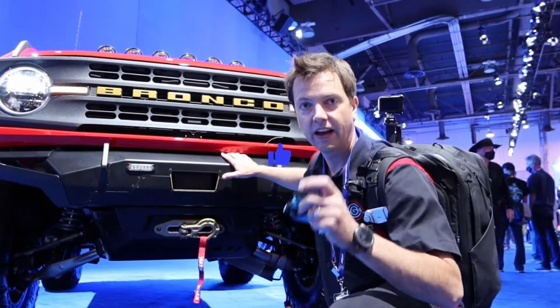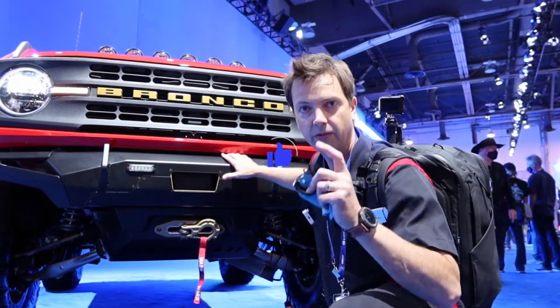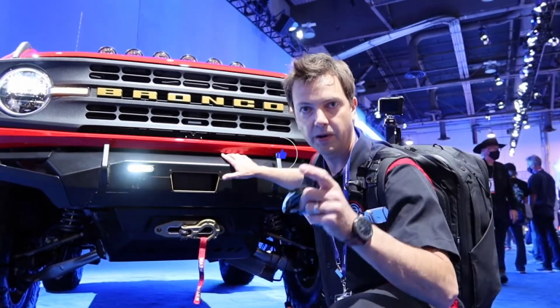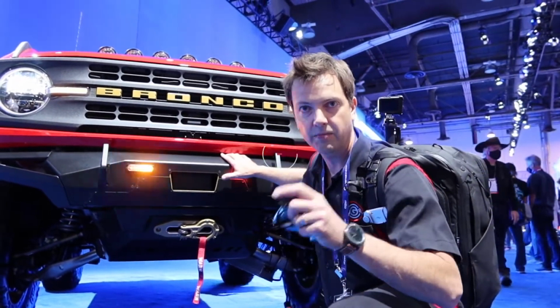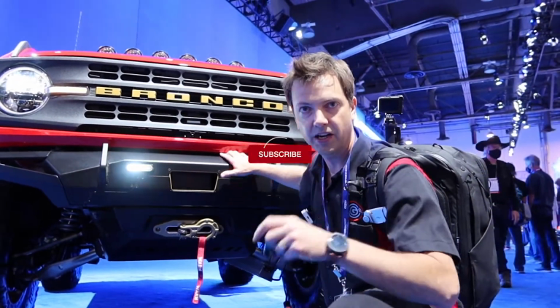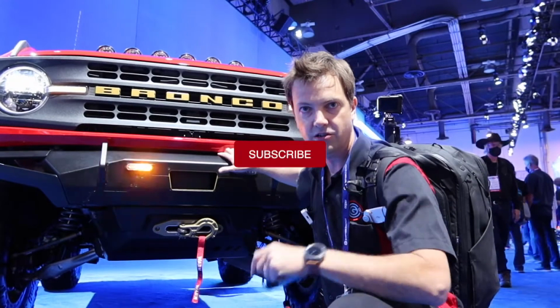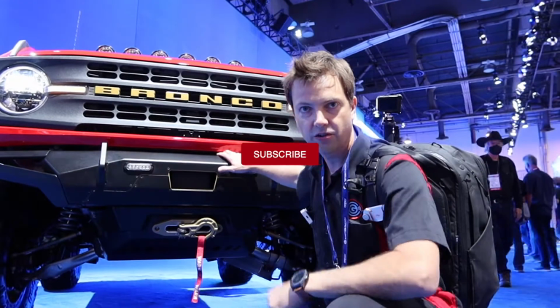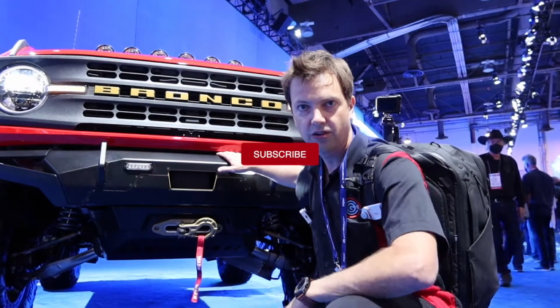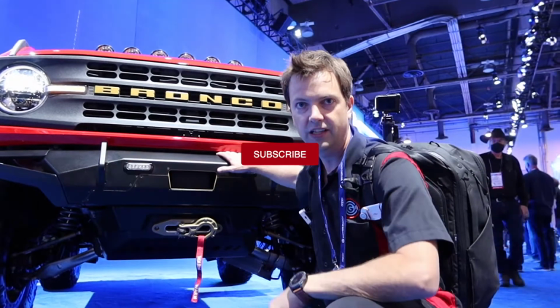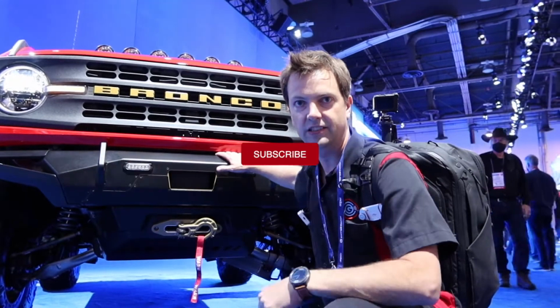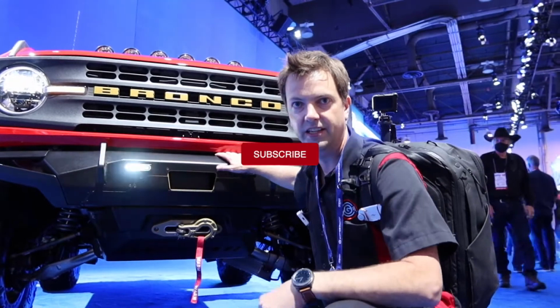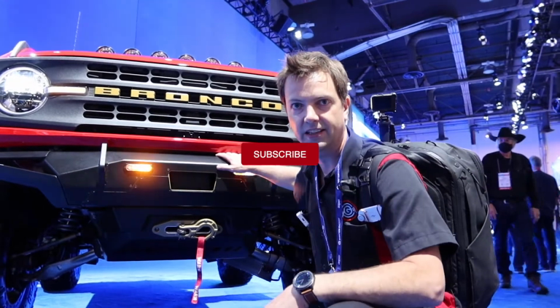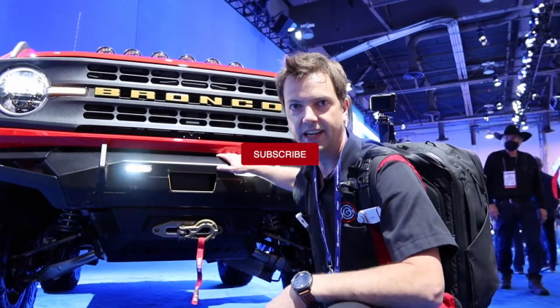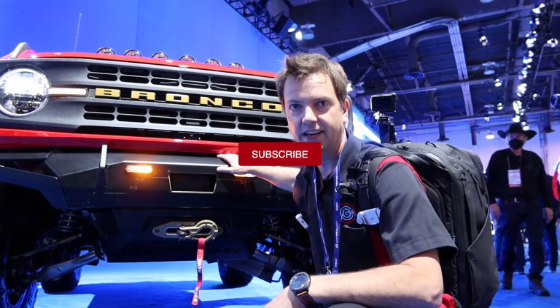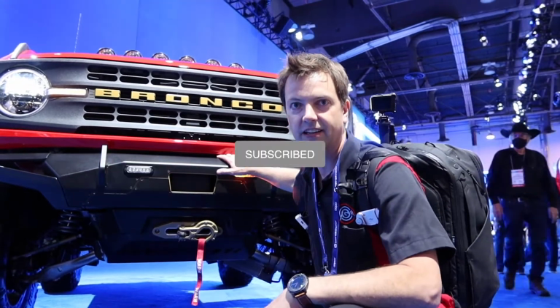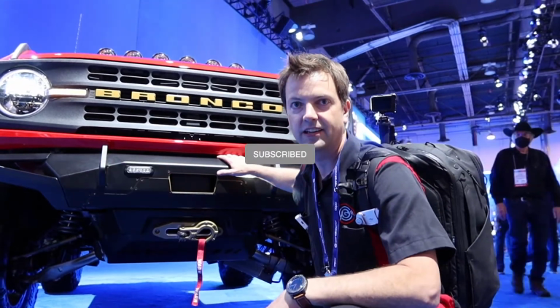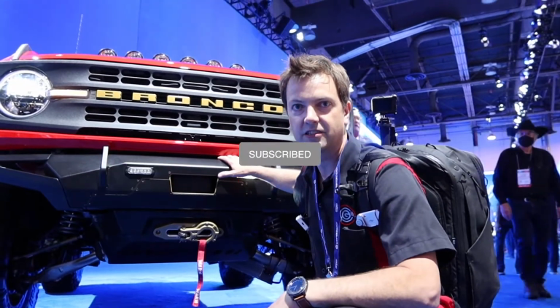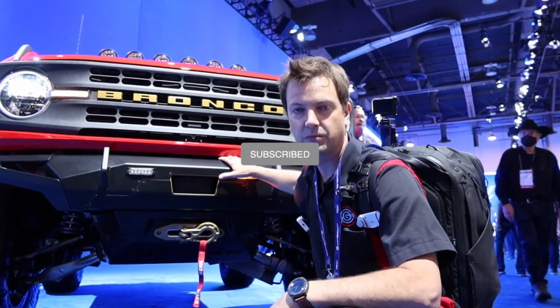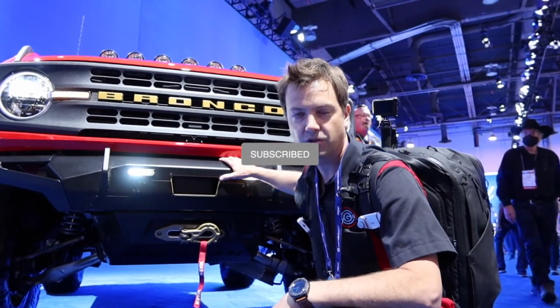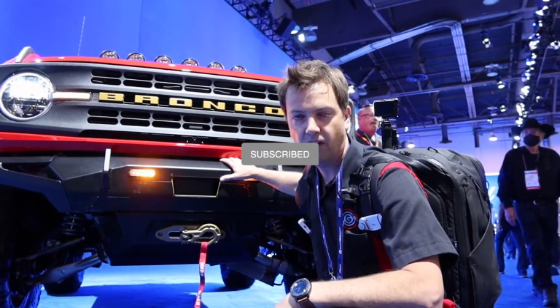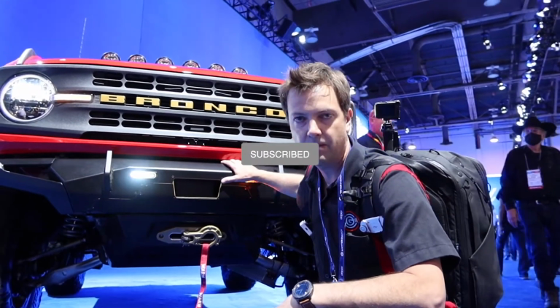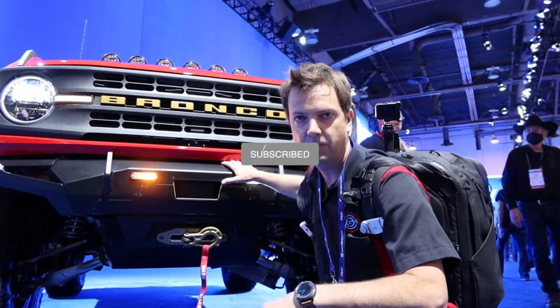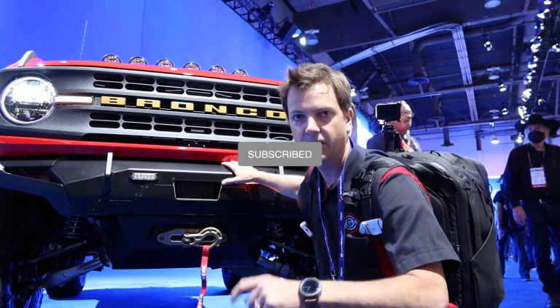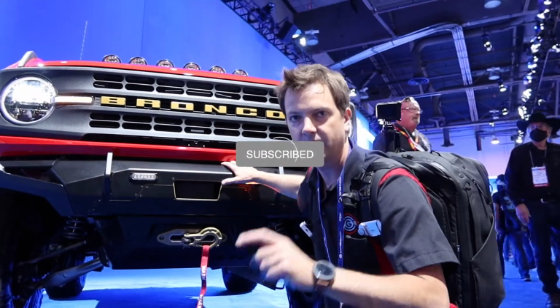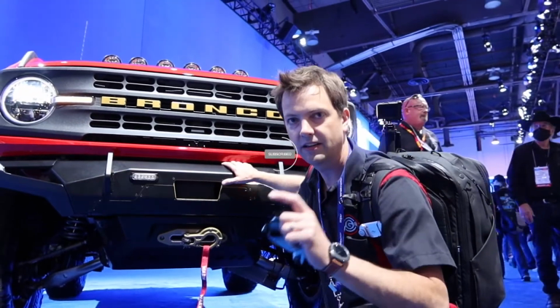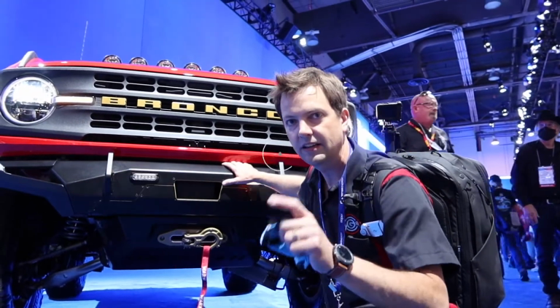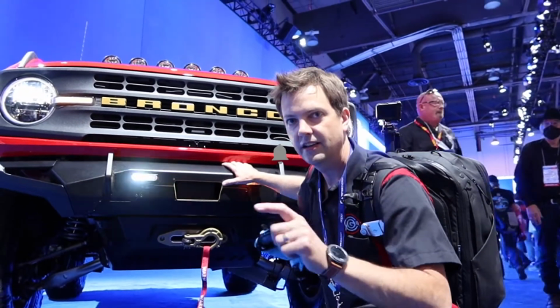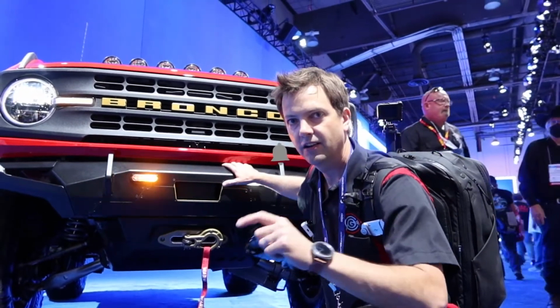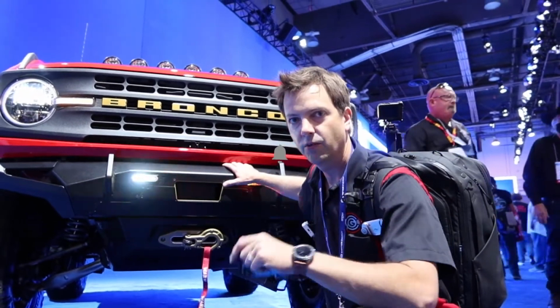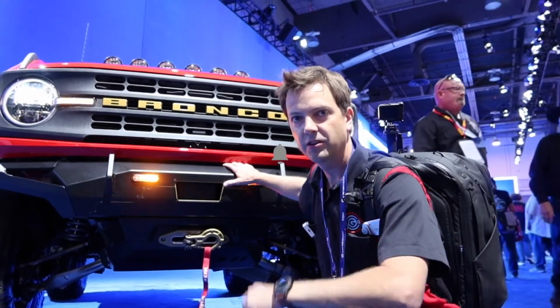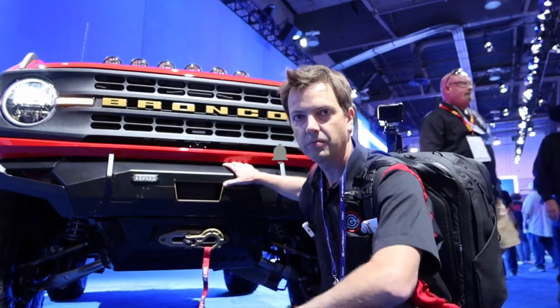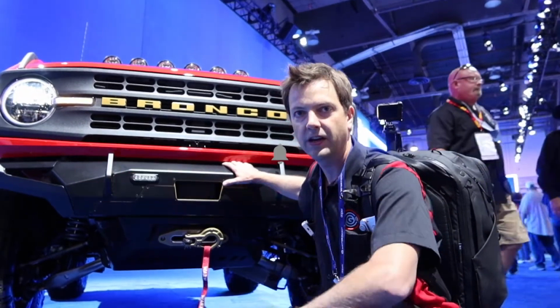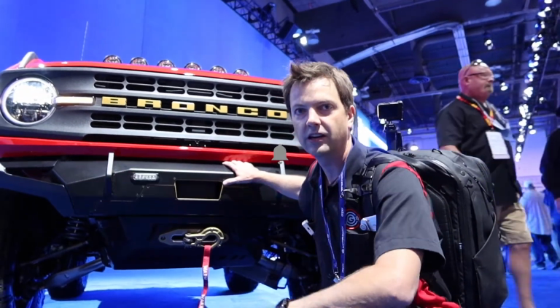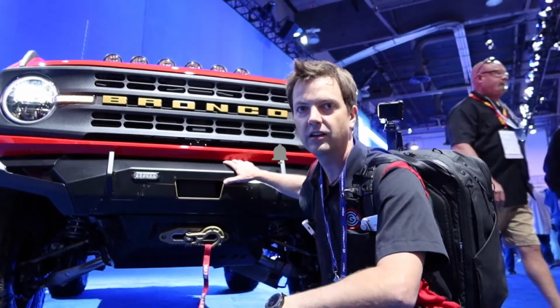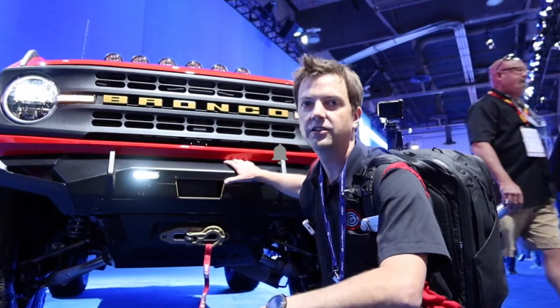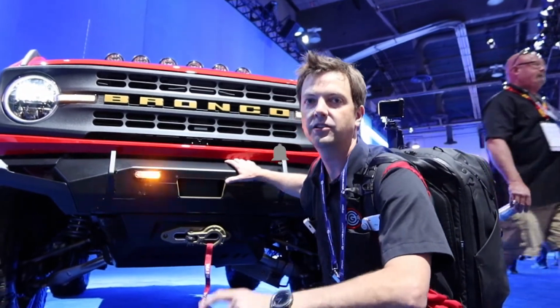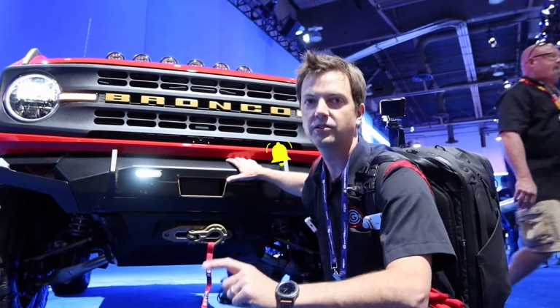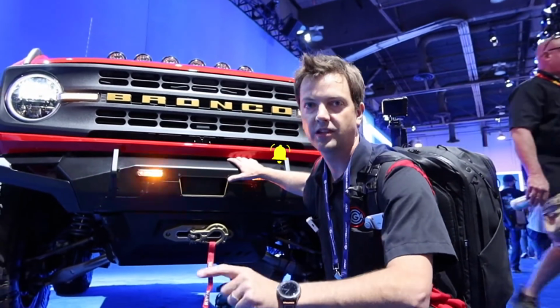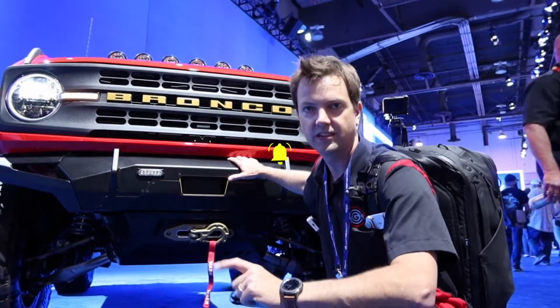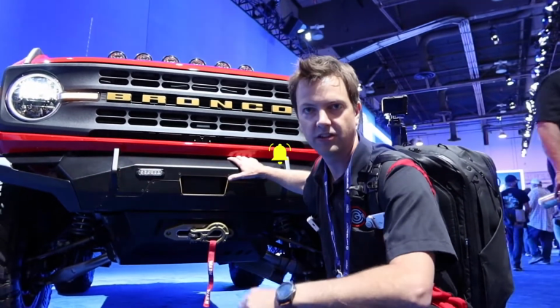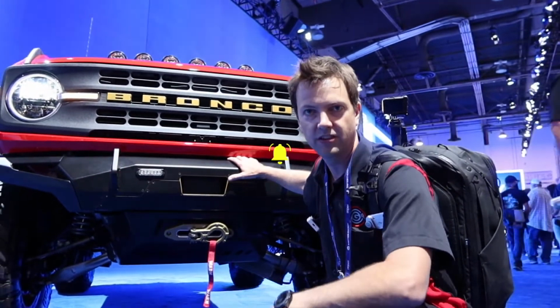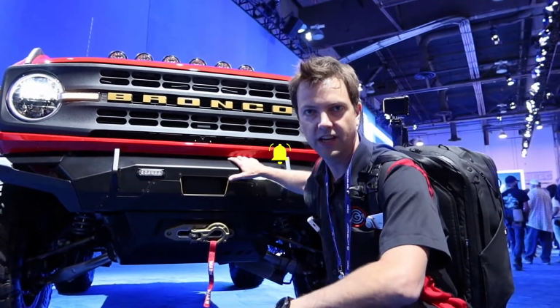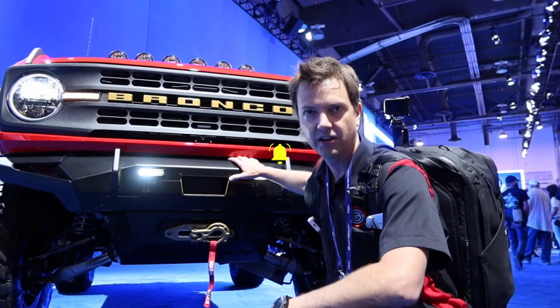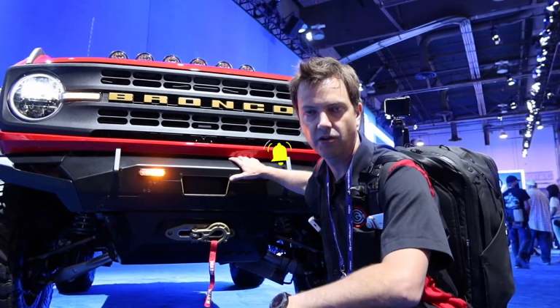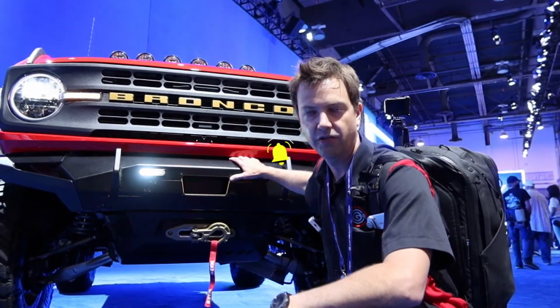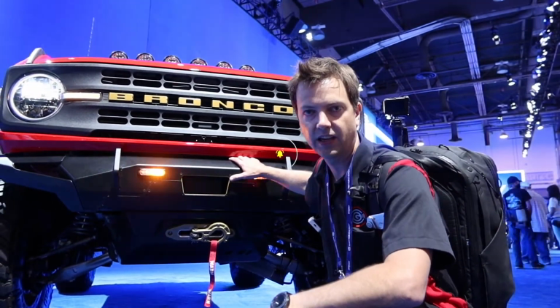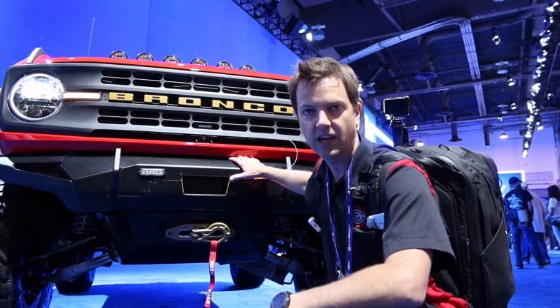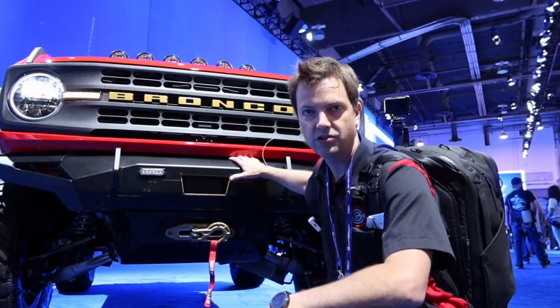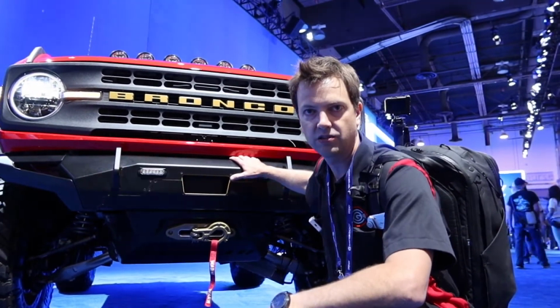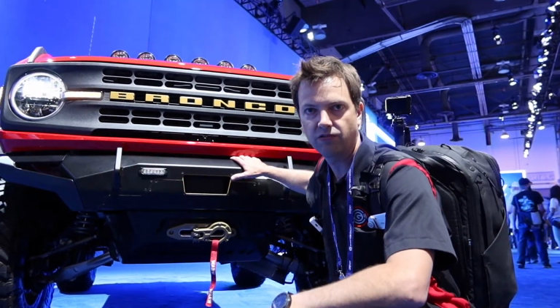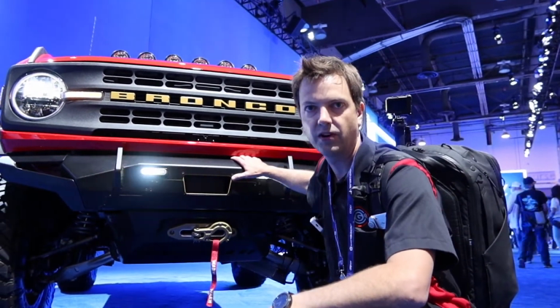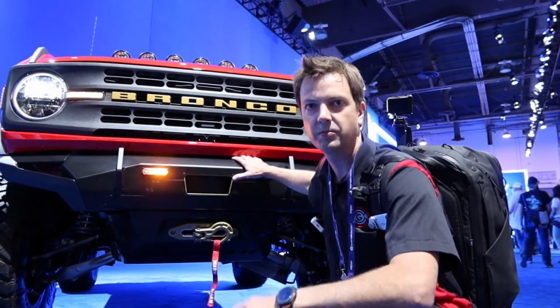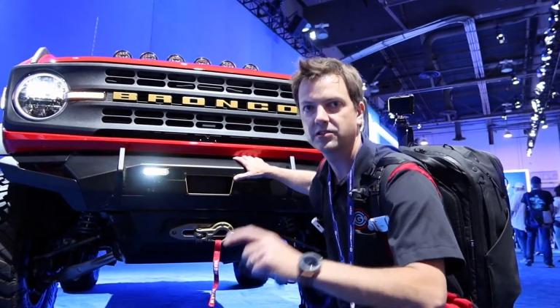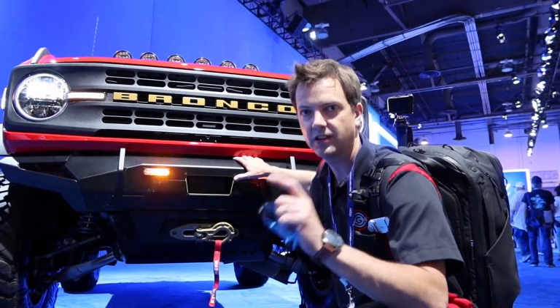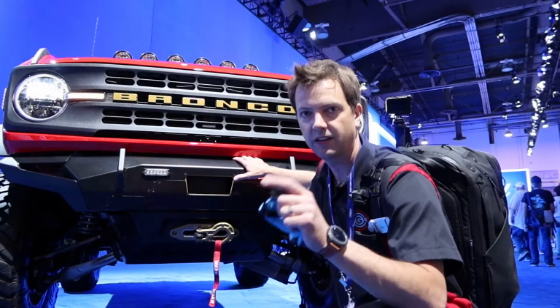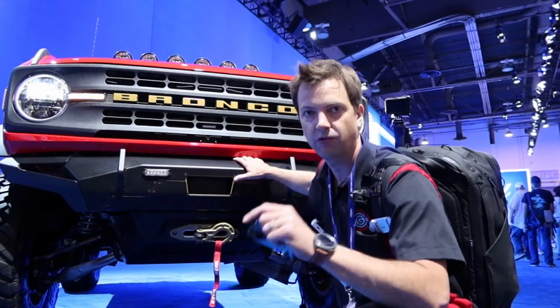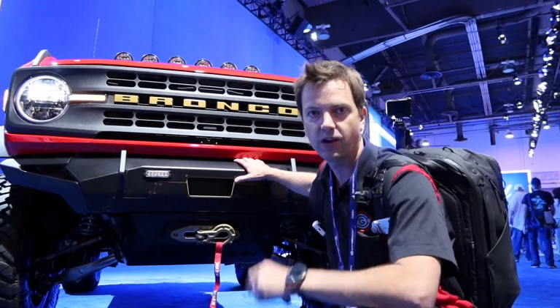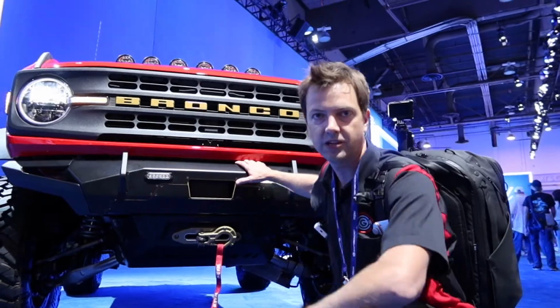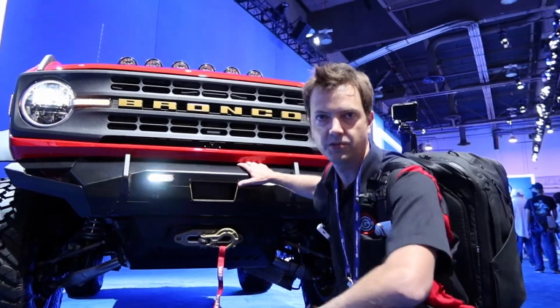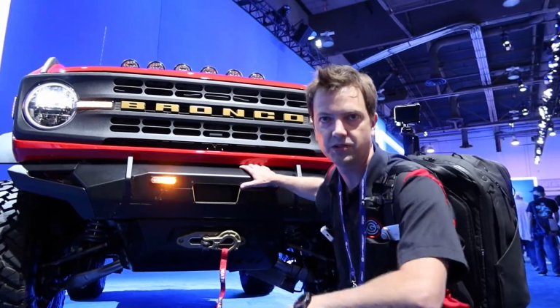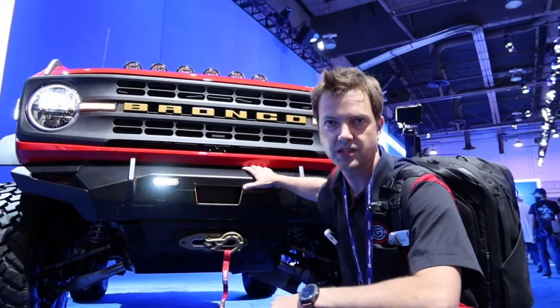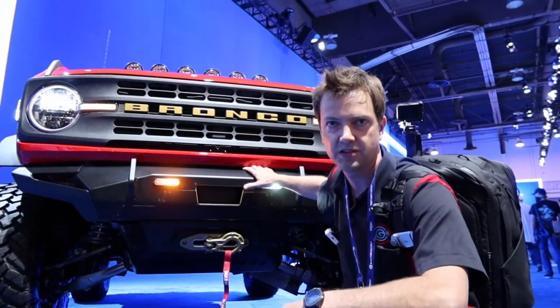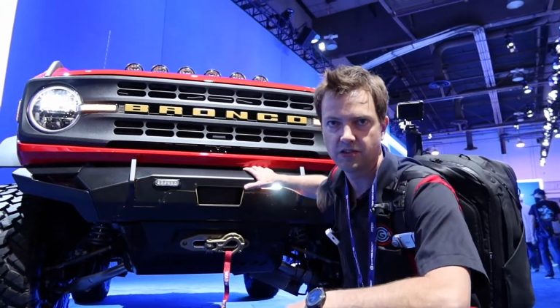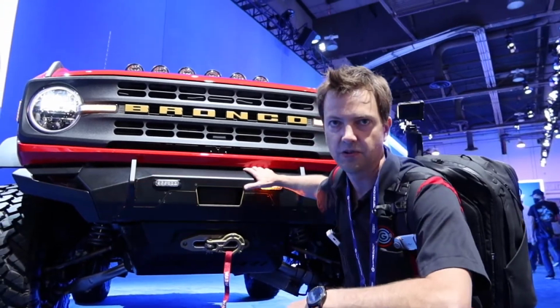Everybody, make sure you click that subscribe button. Ring the bell and you'll continue to get notifications from us. Thanks for watching. We'll see you soon.